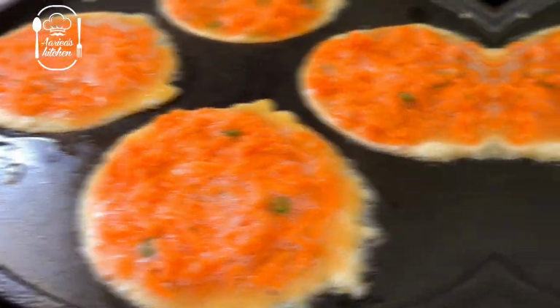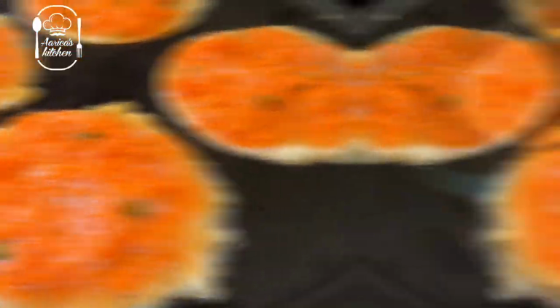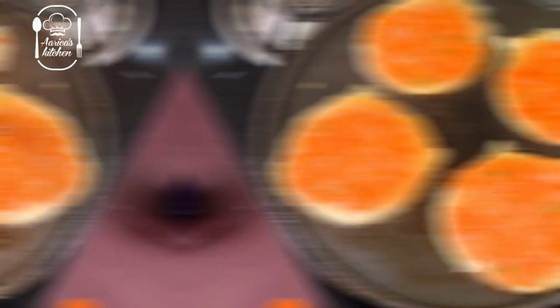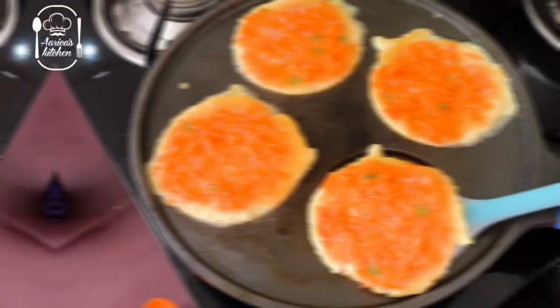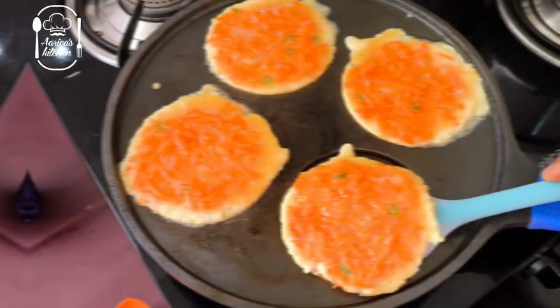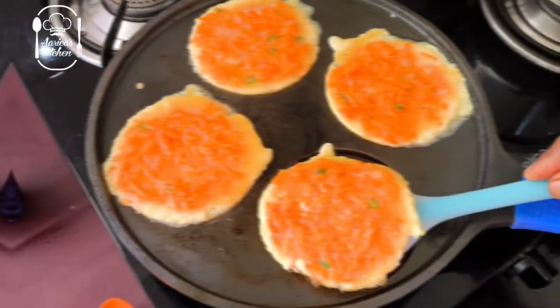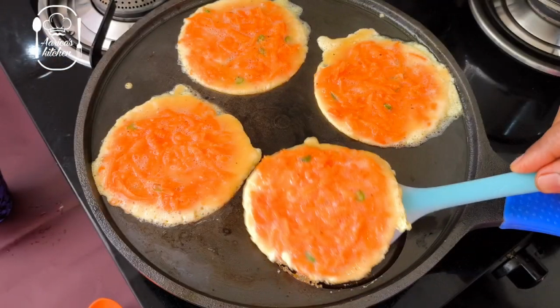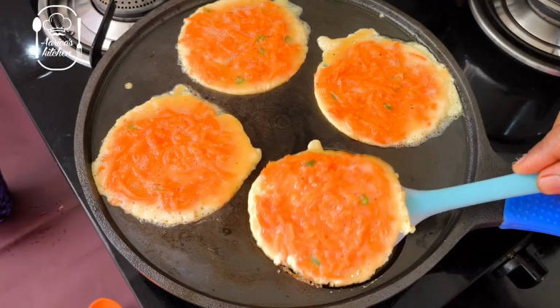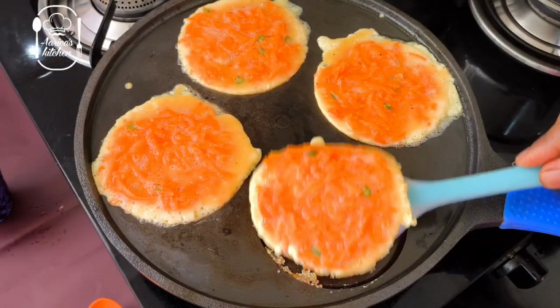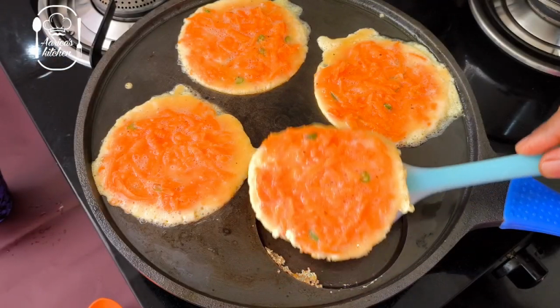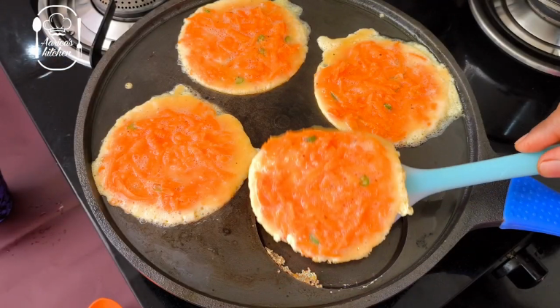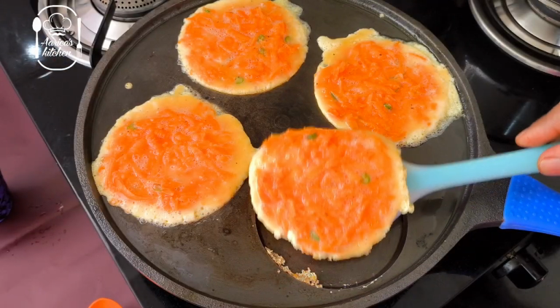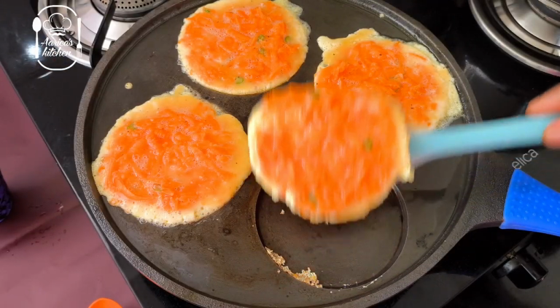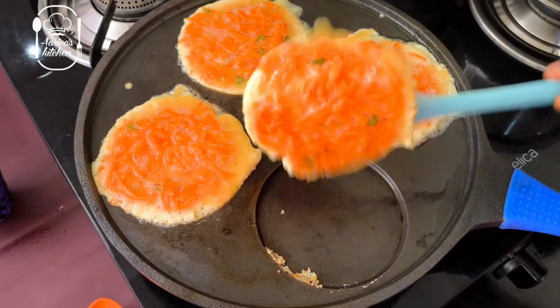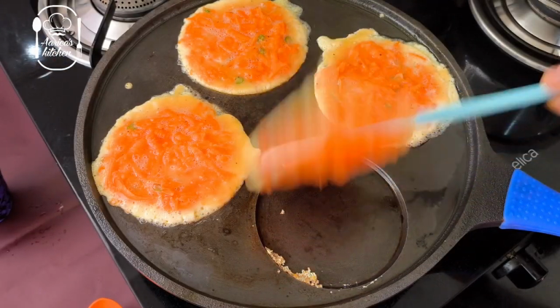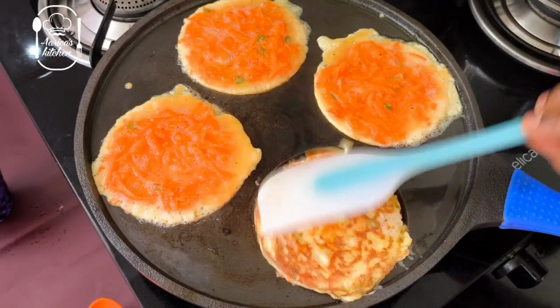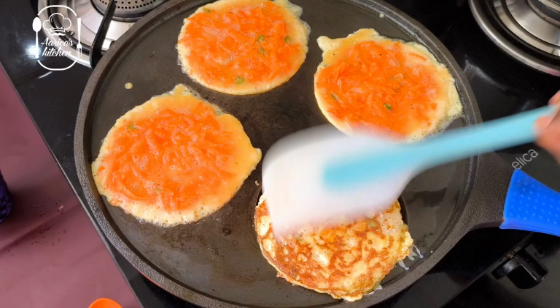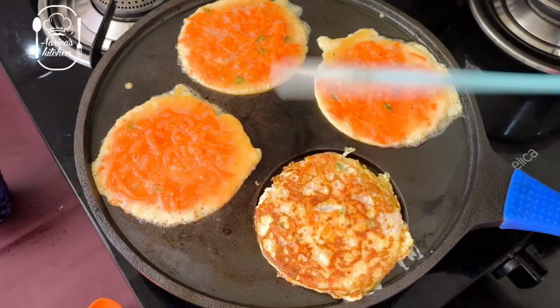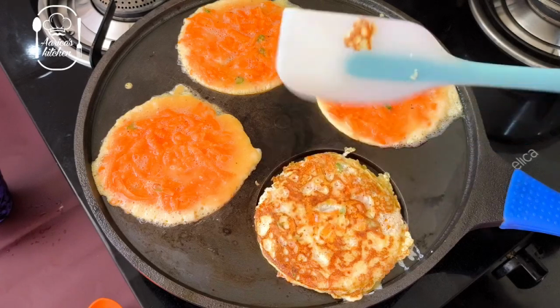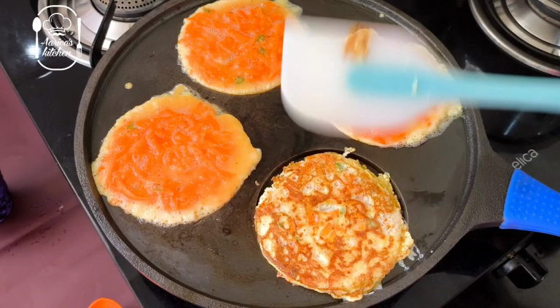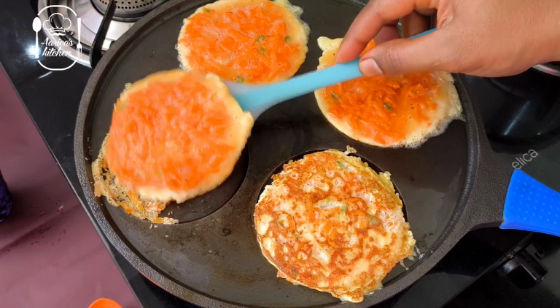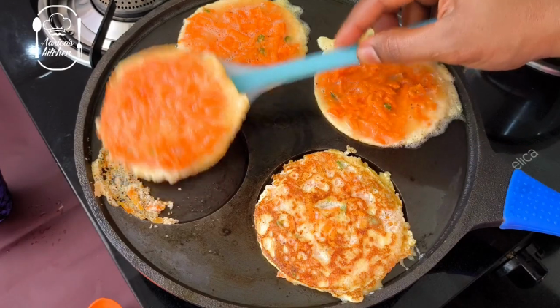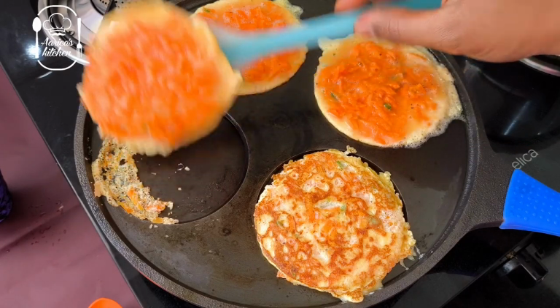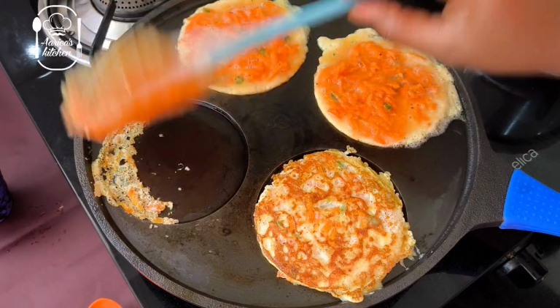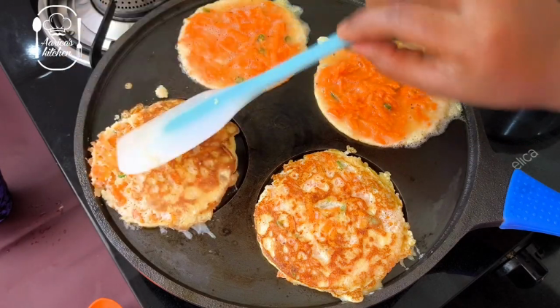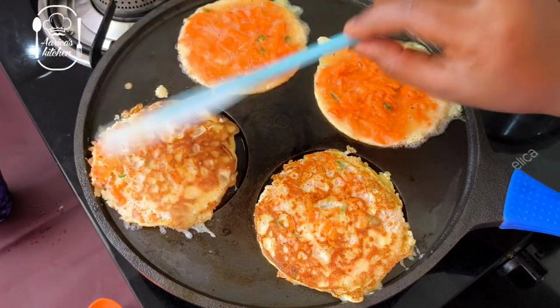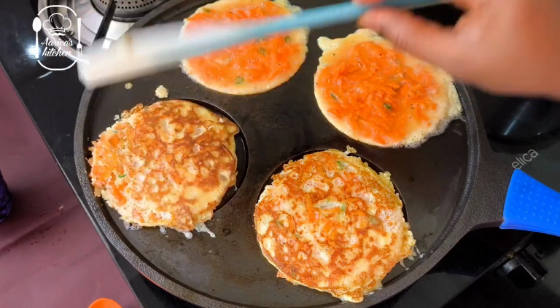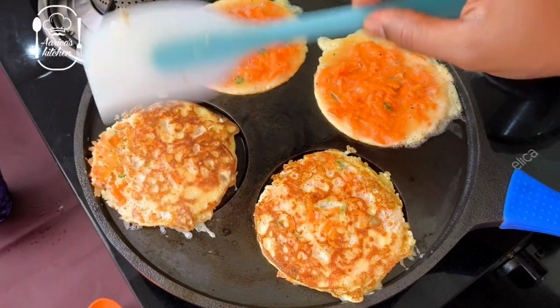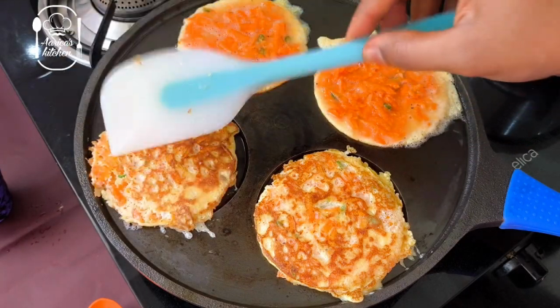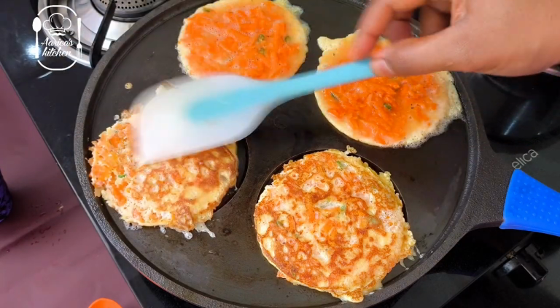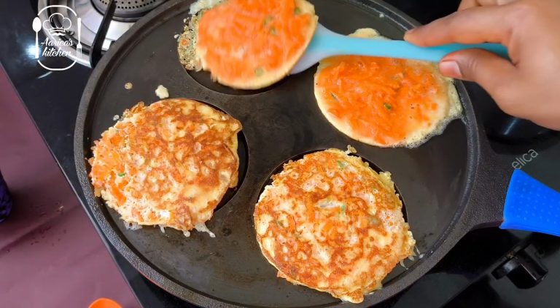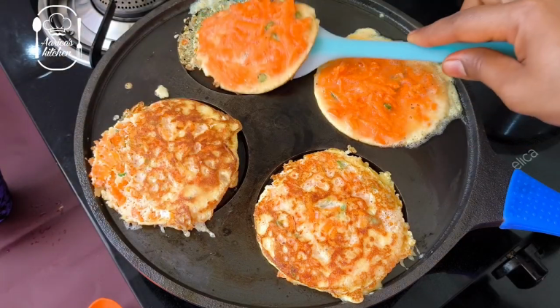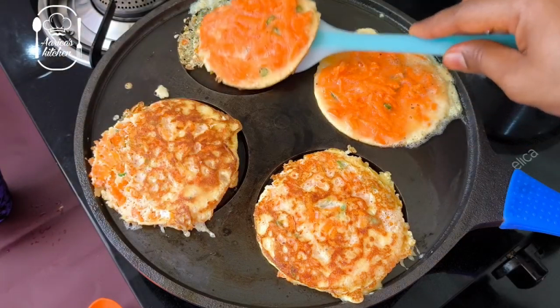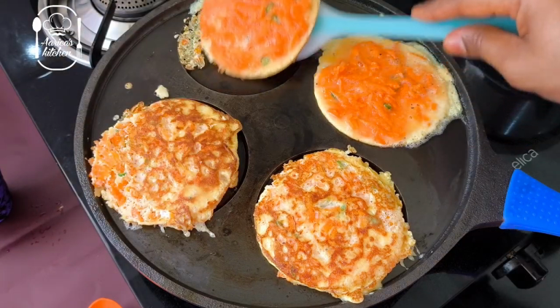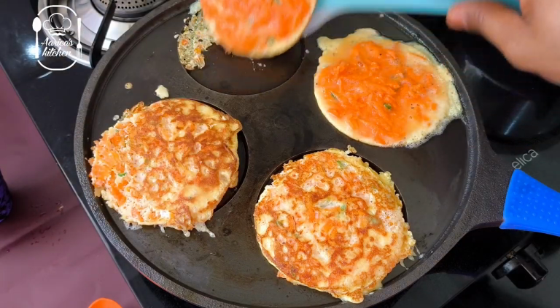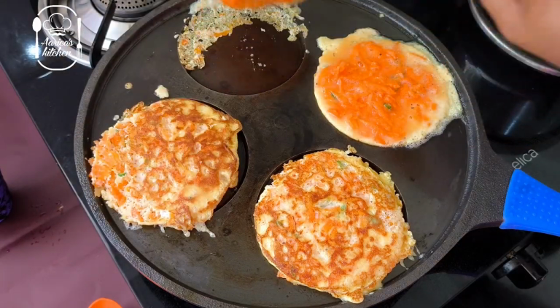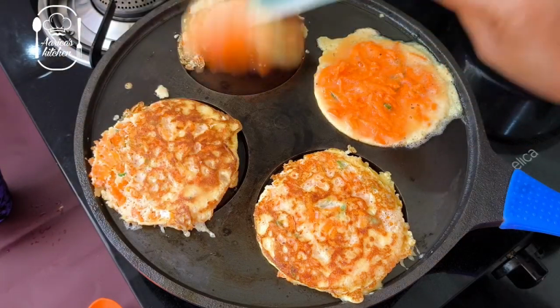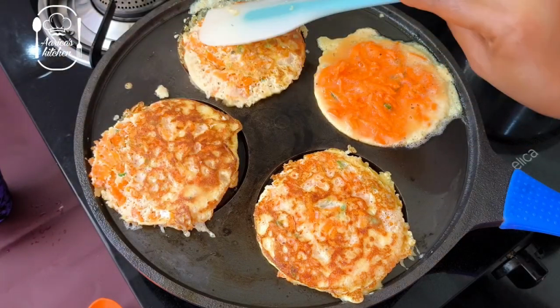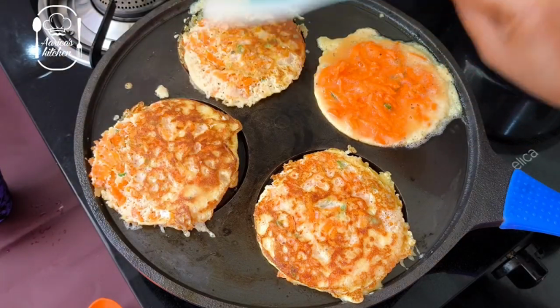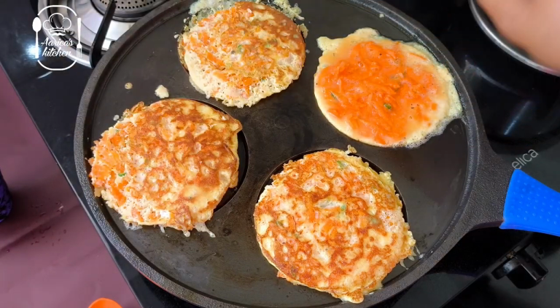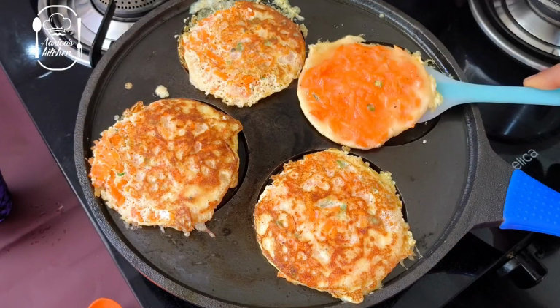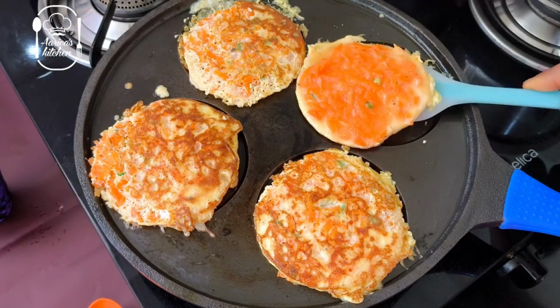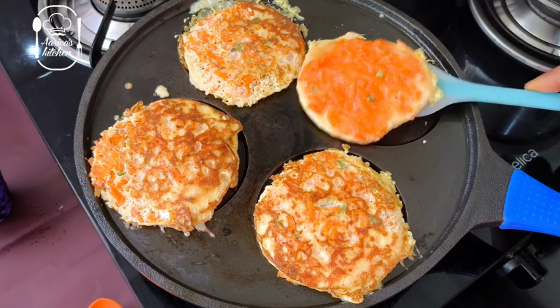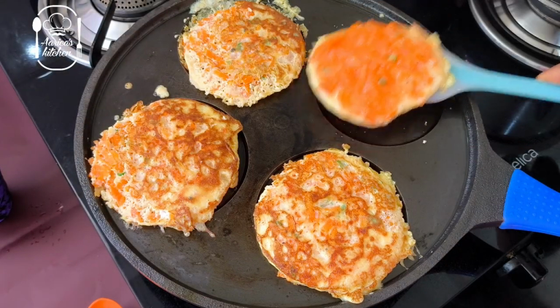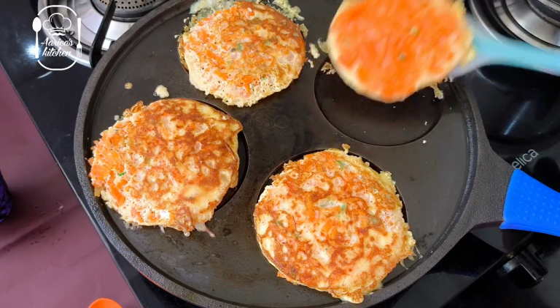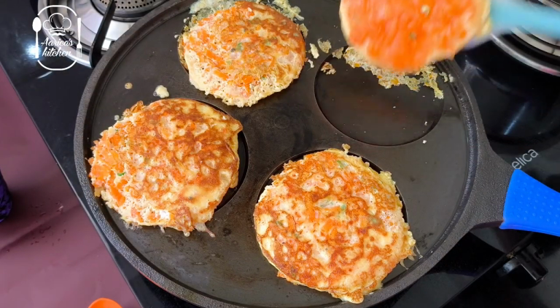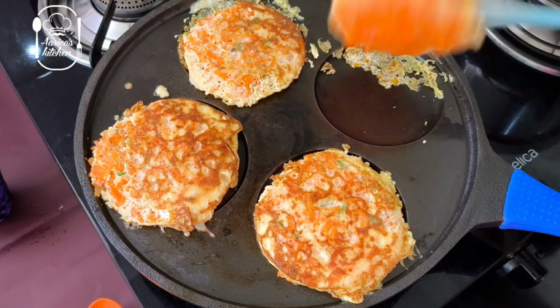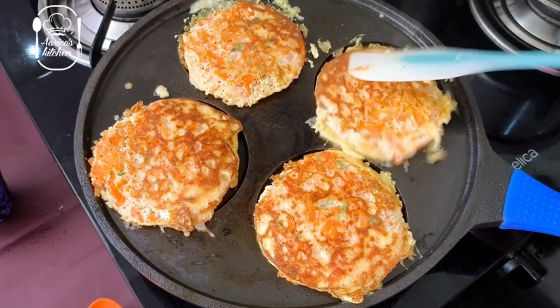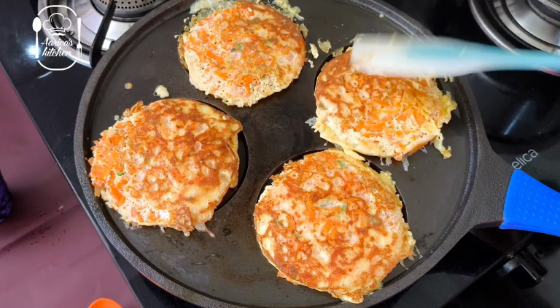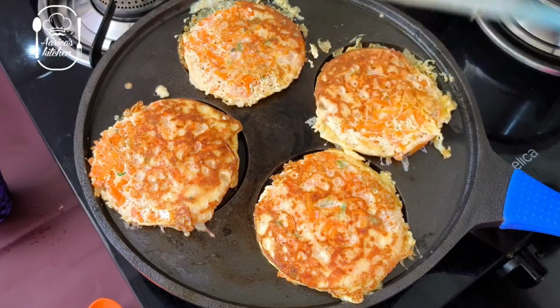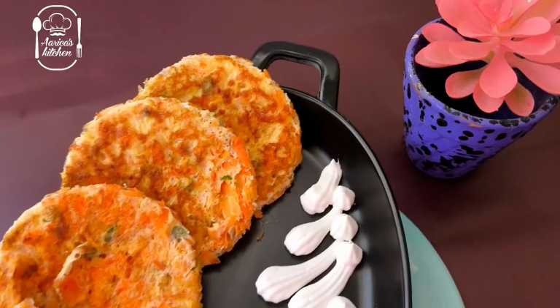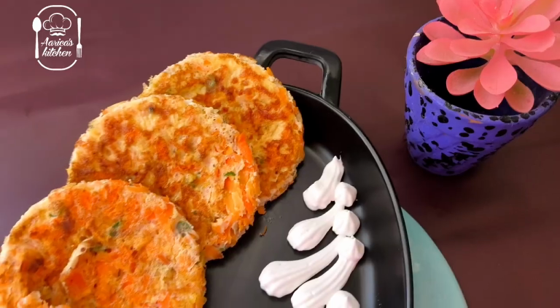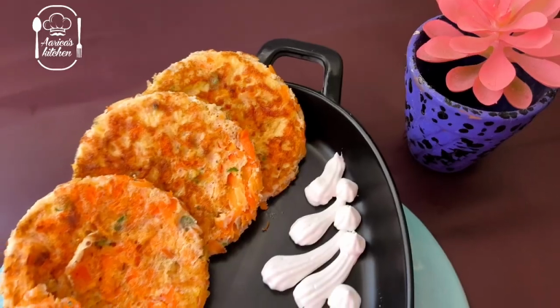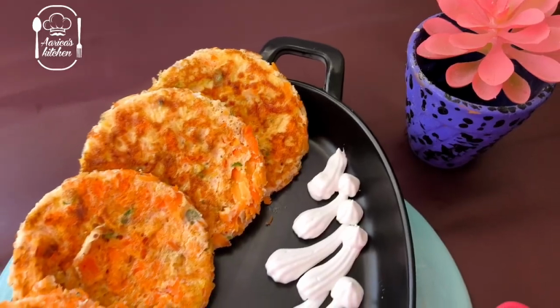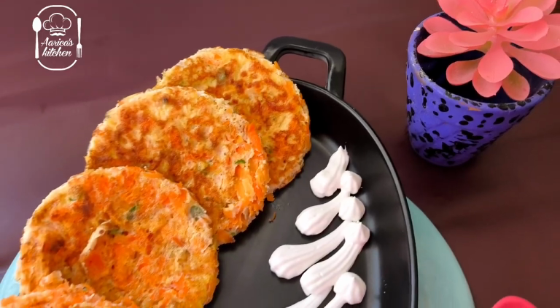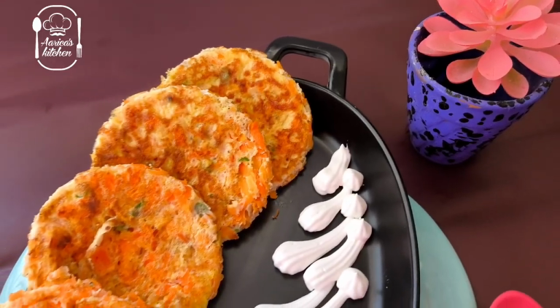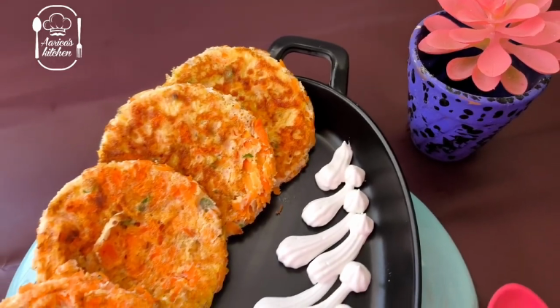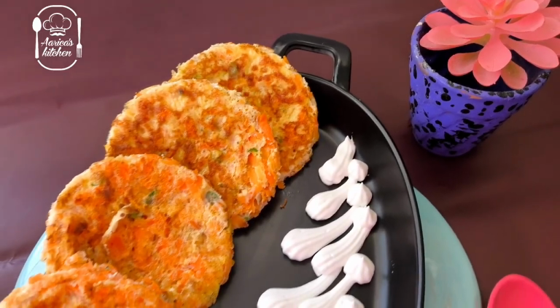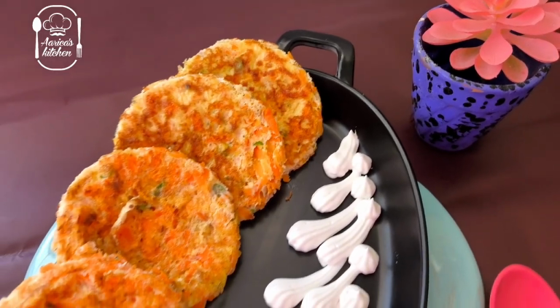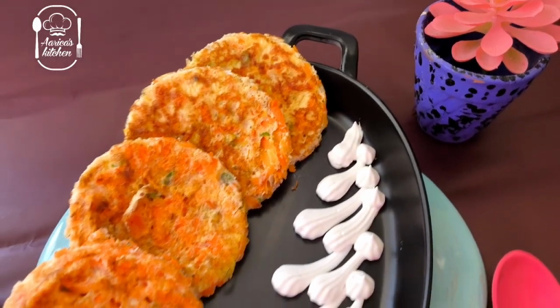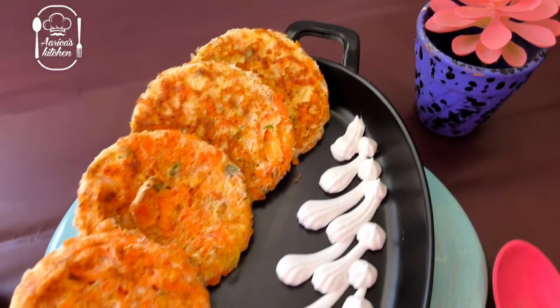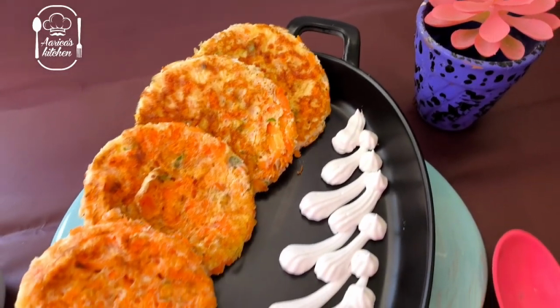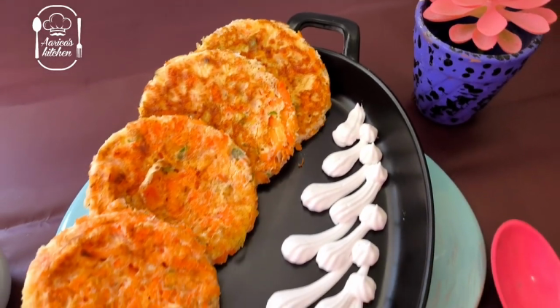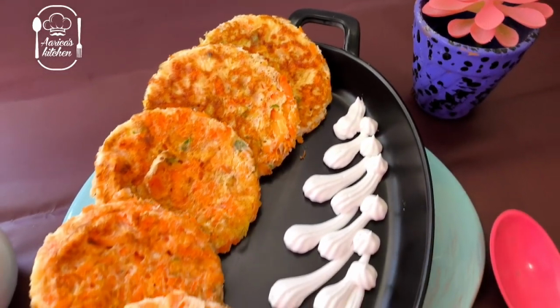It's a very tasty carrot dish. It's very easy and tasty. You can also make snacks.